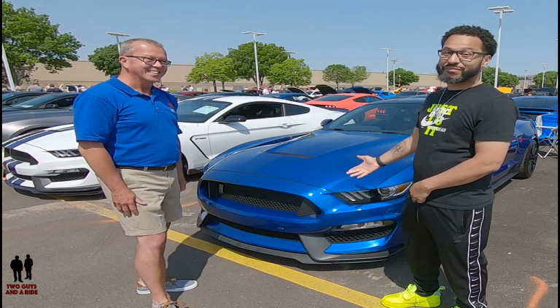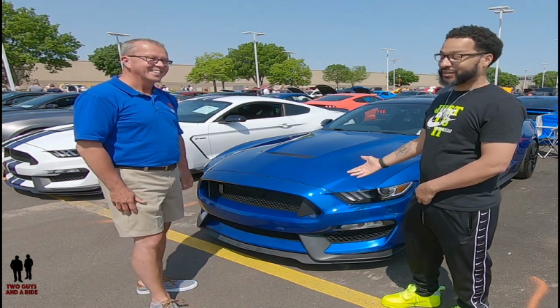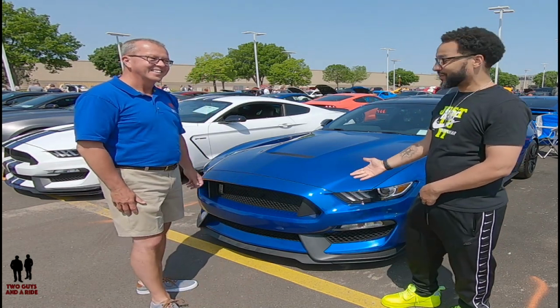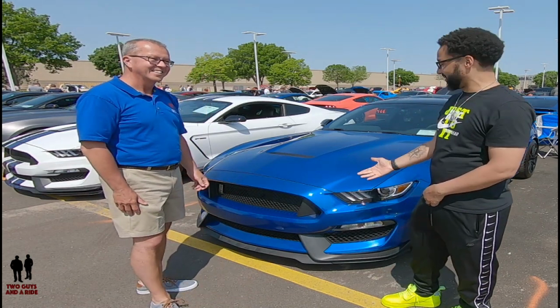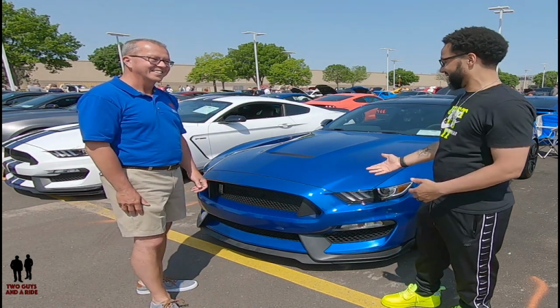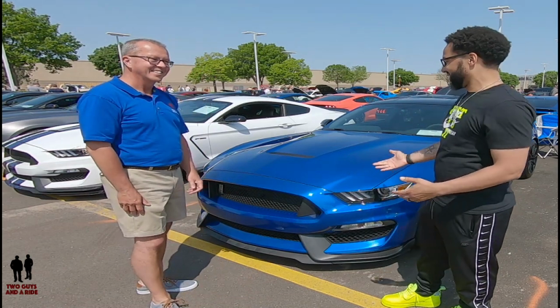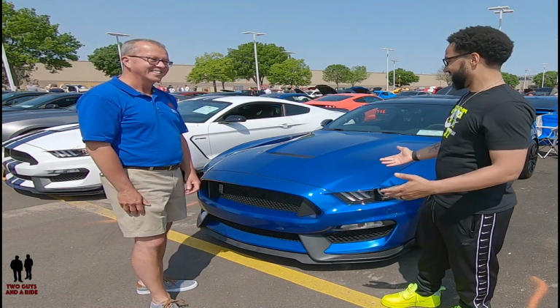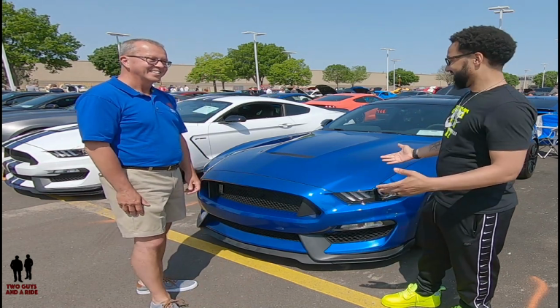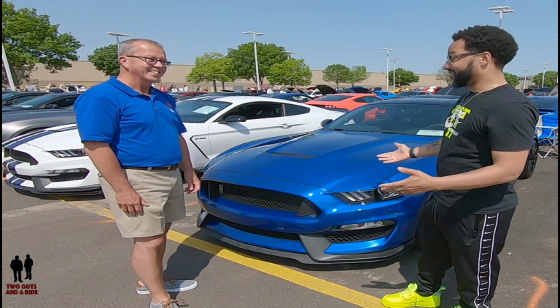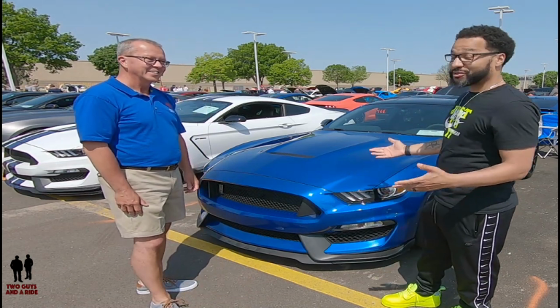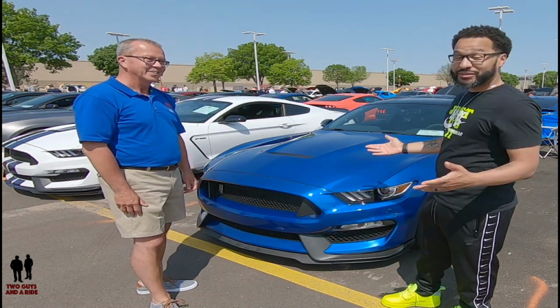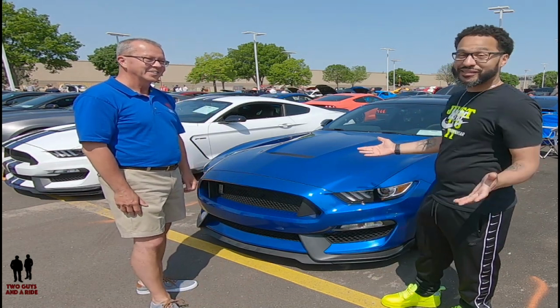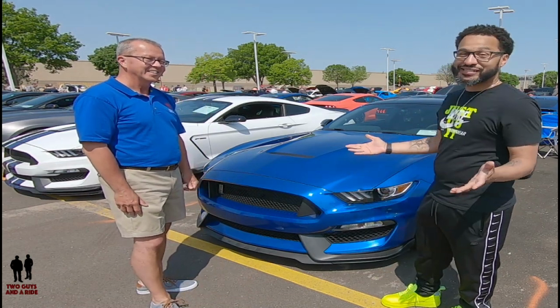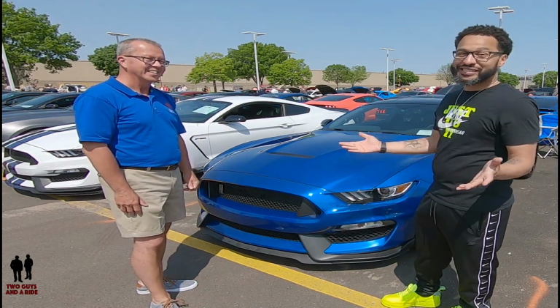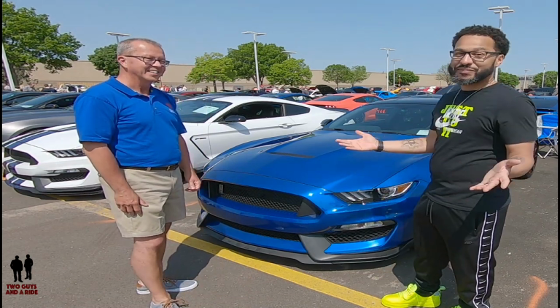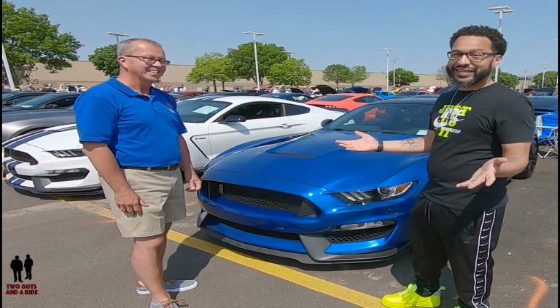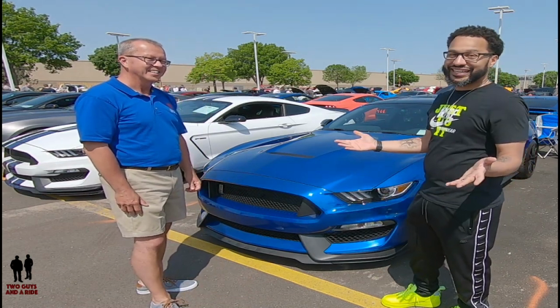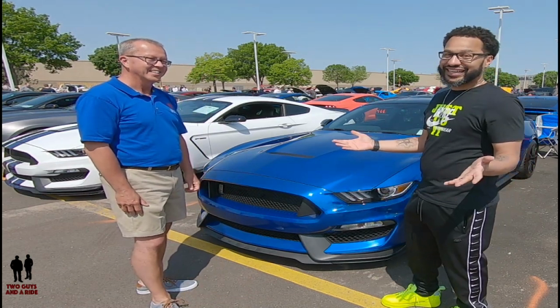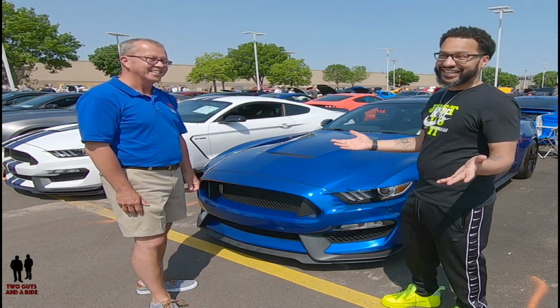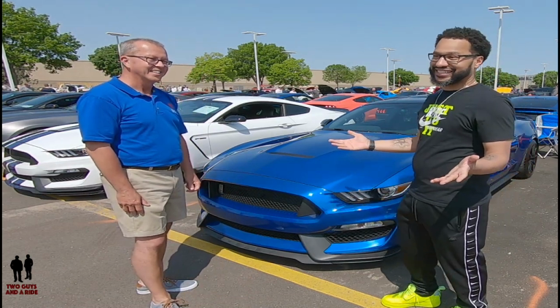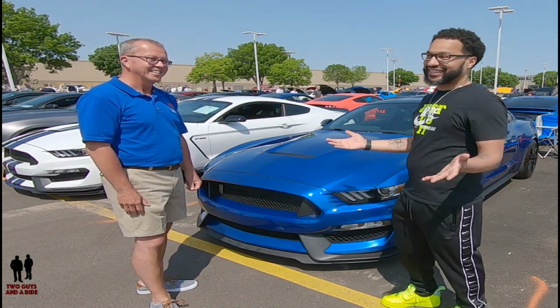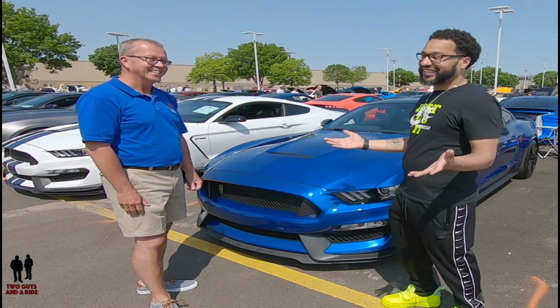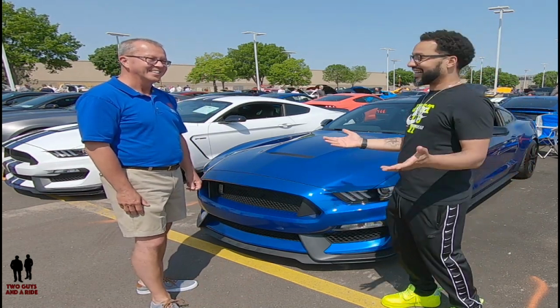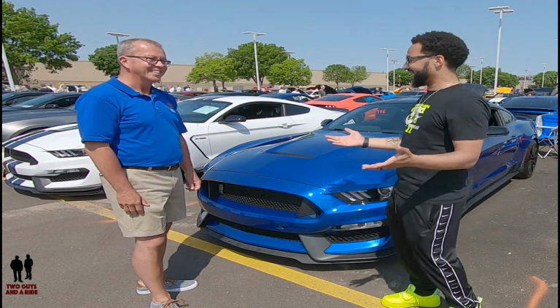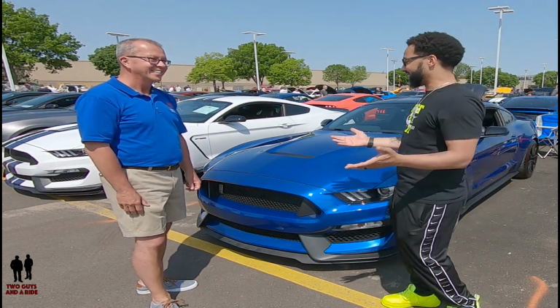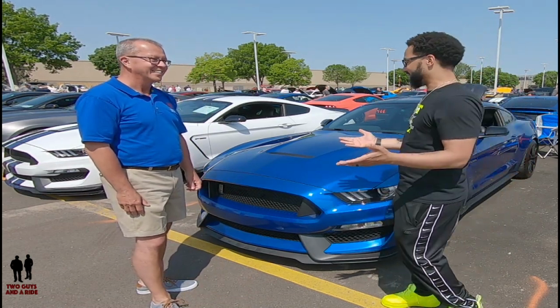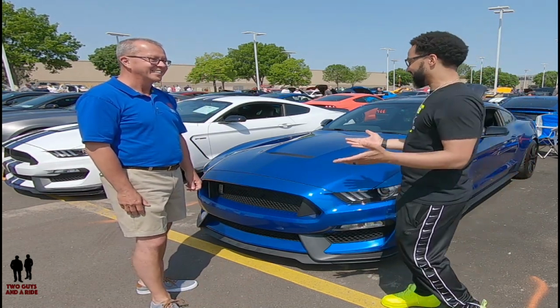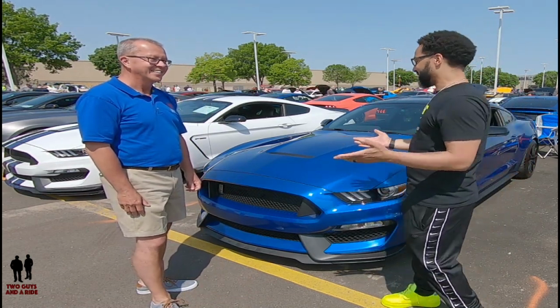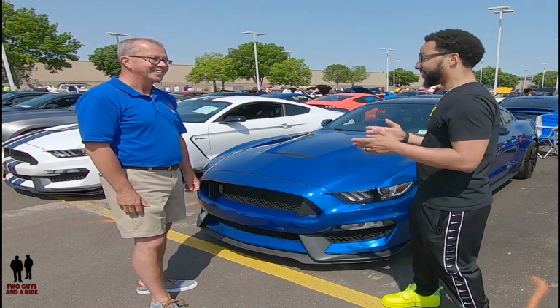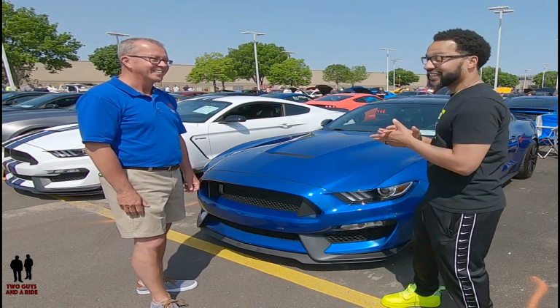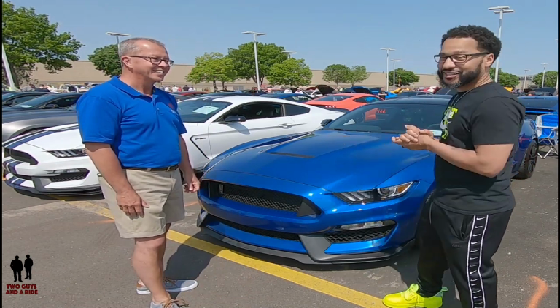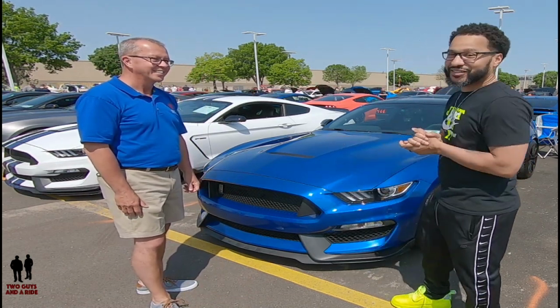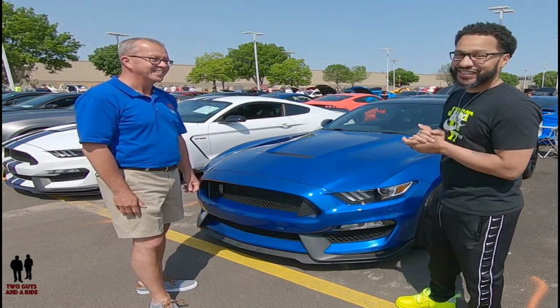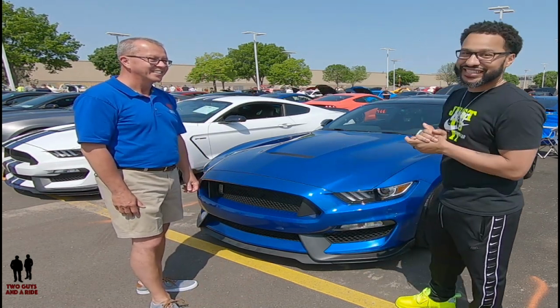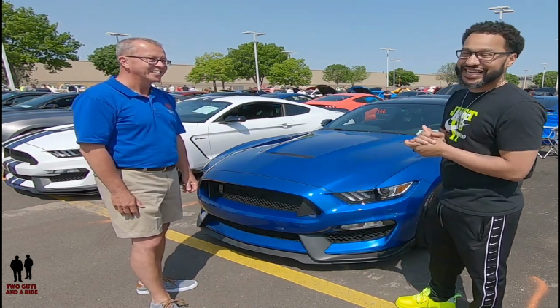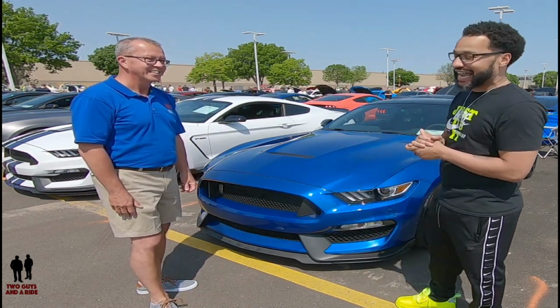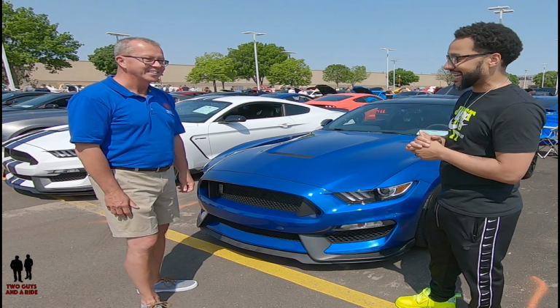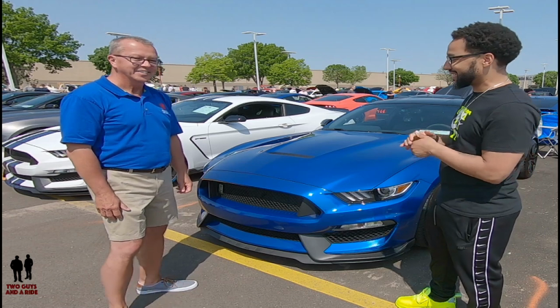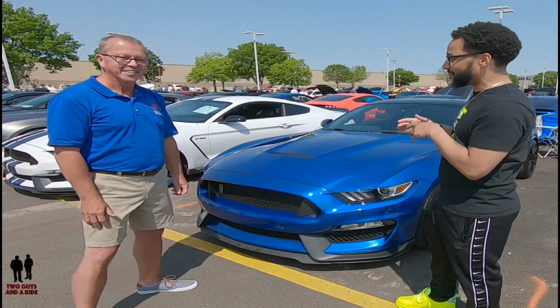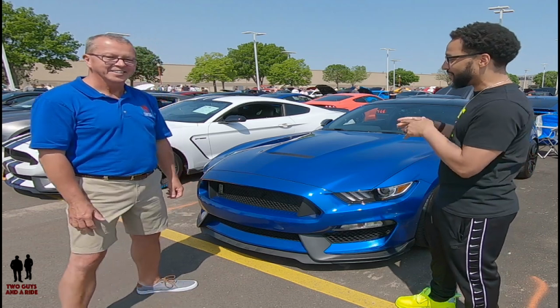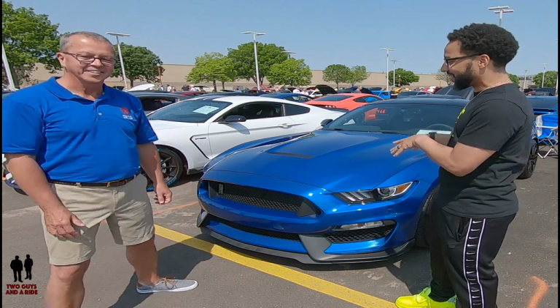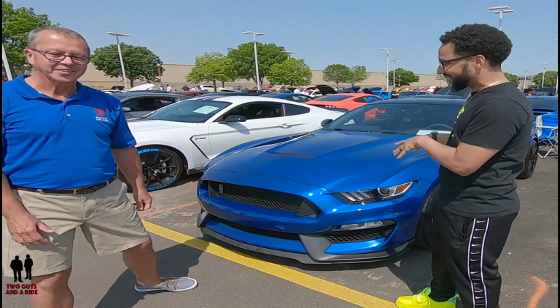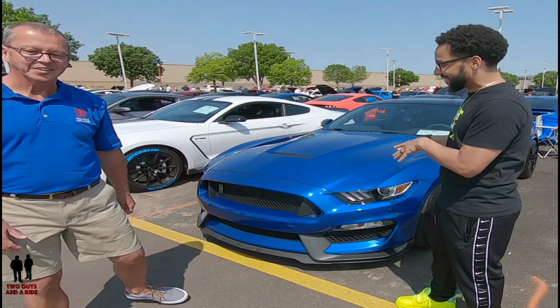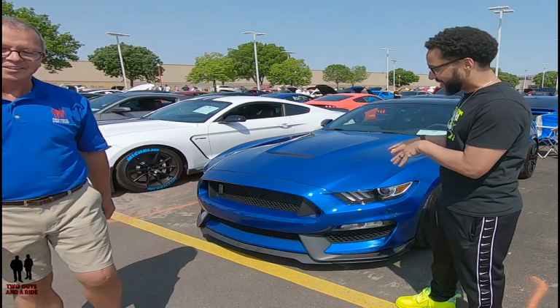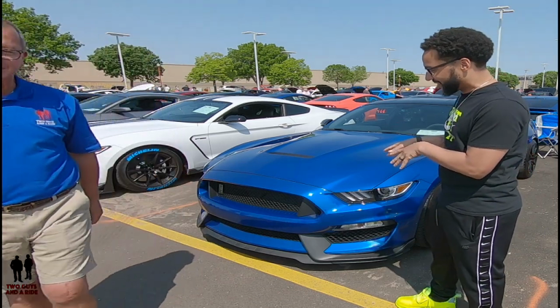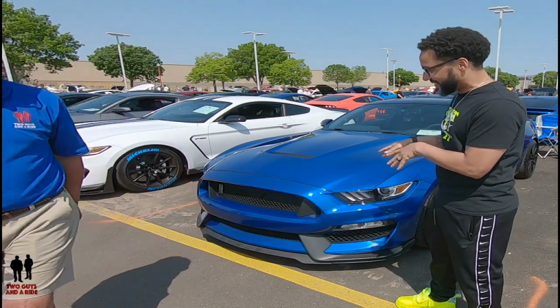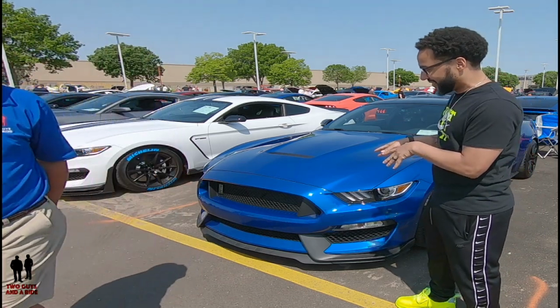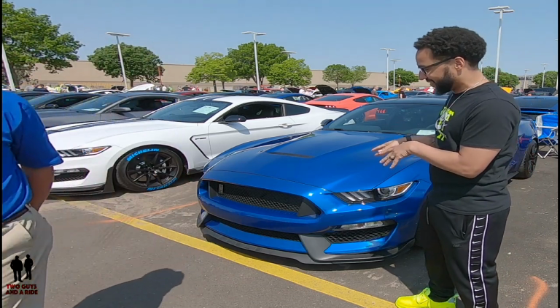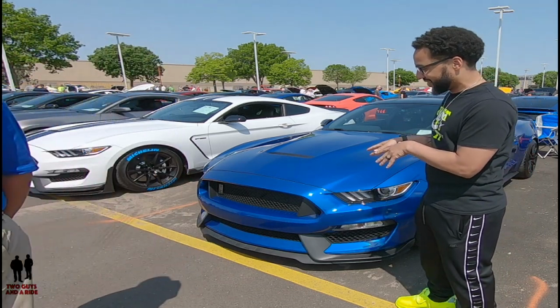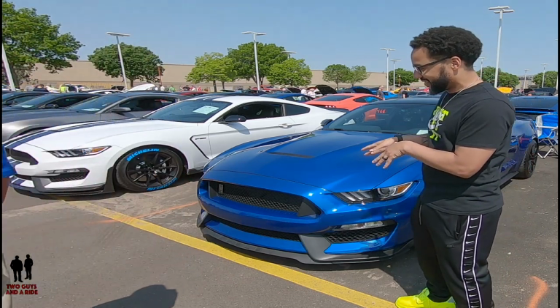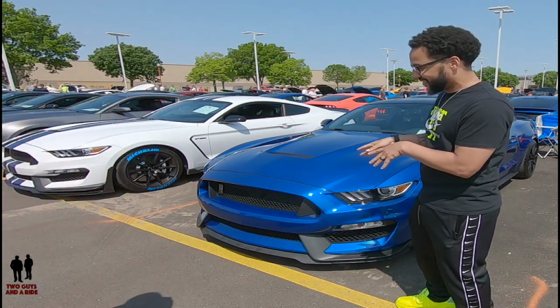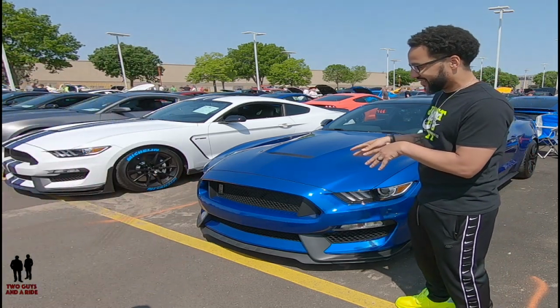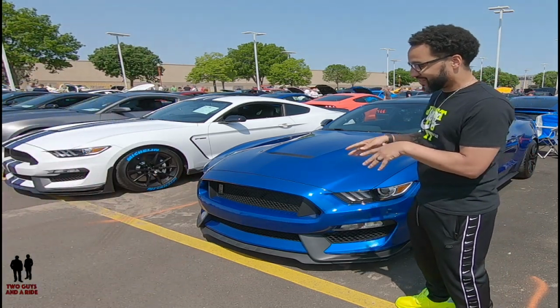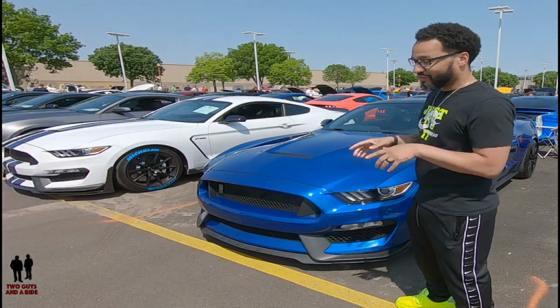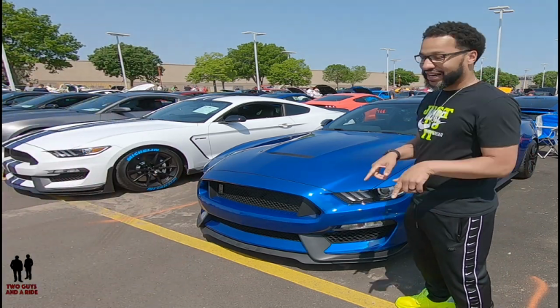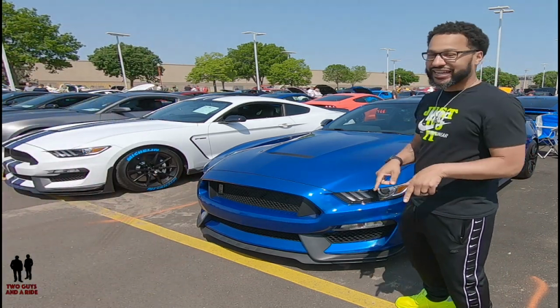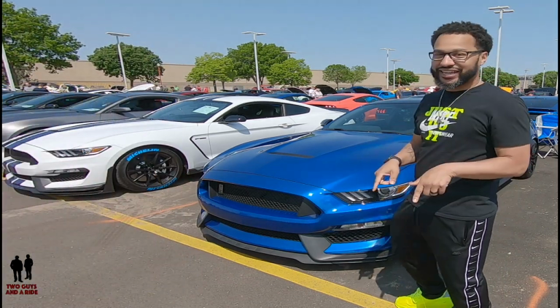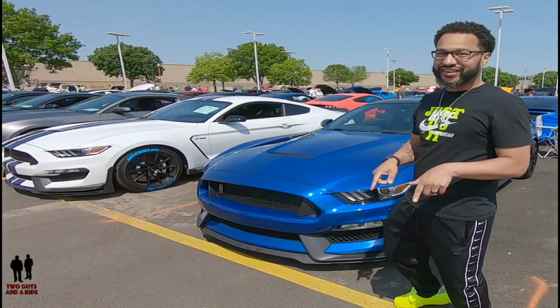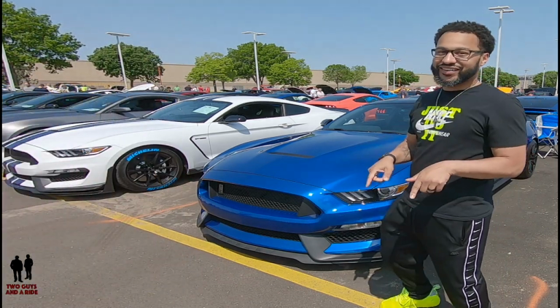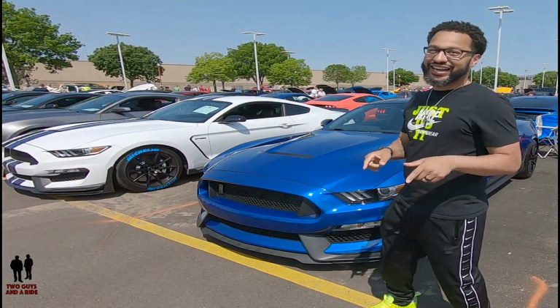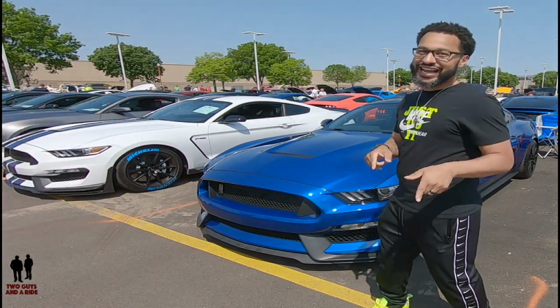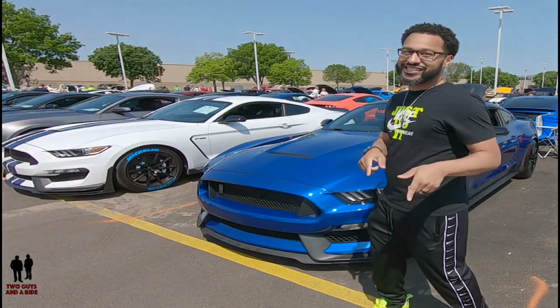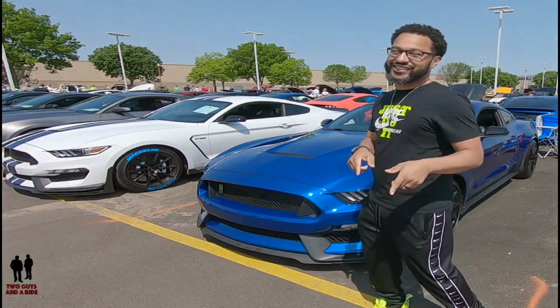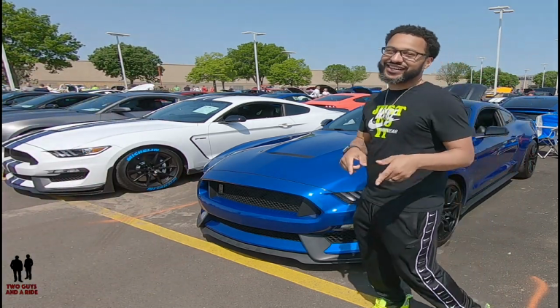Hello, Rodney Smith of Apple Valley. This is my 2018 Shelby GT350 in Lightning Blue — two years in the making. The funny story is I actually bought this car right here last year.